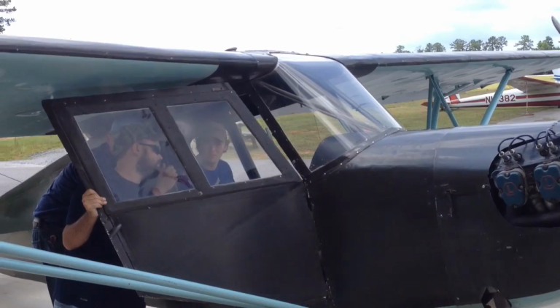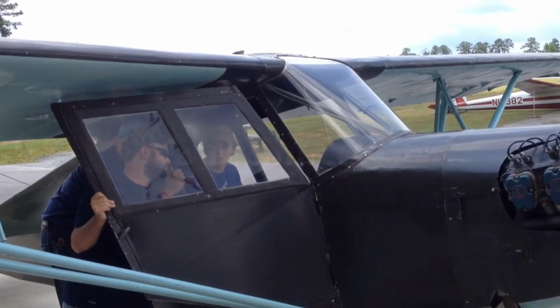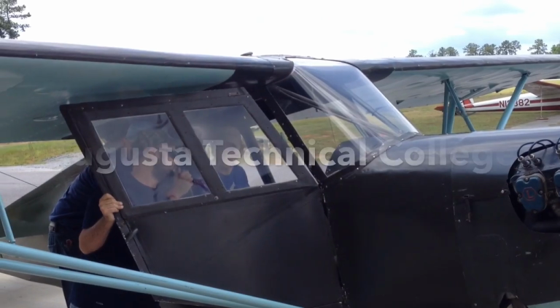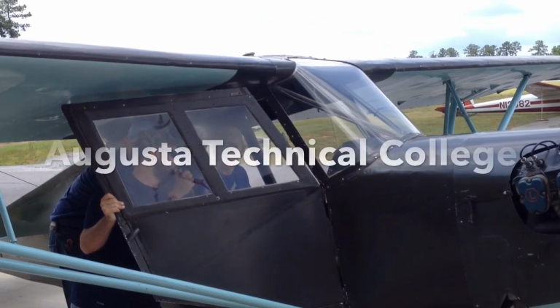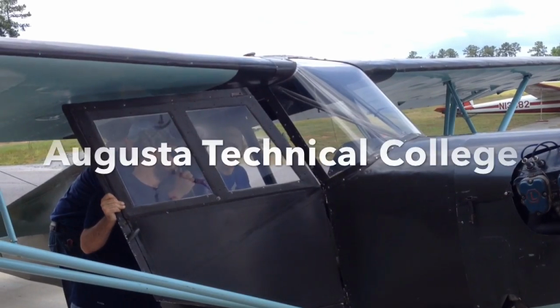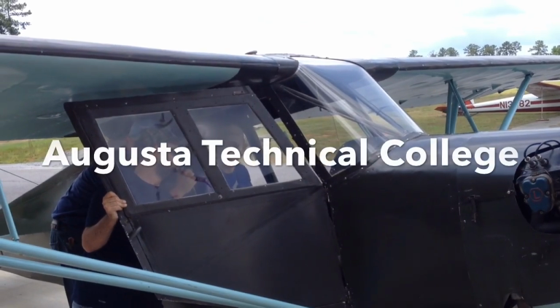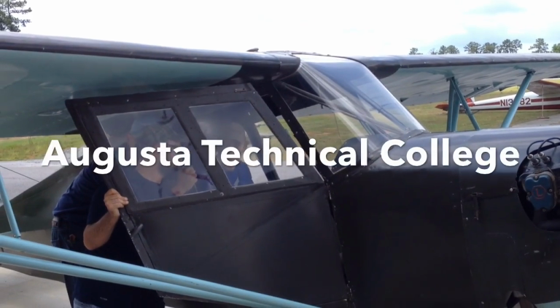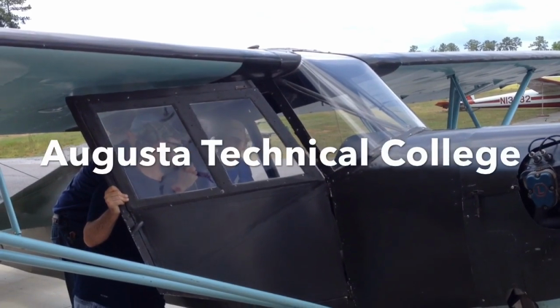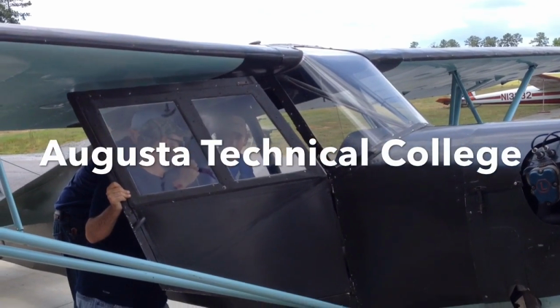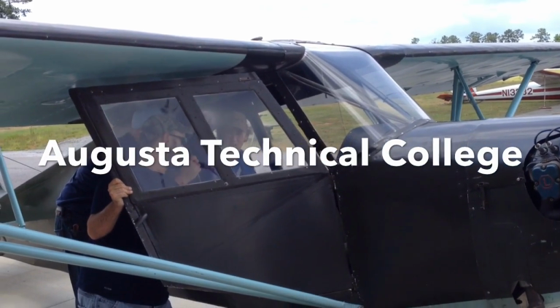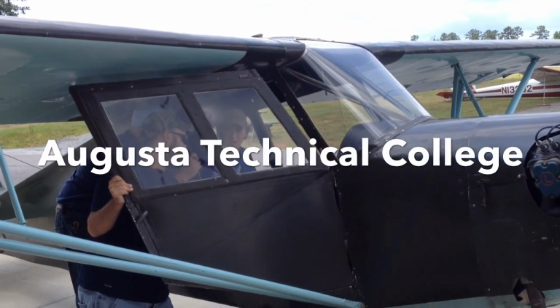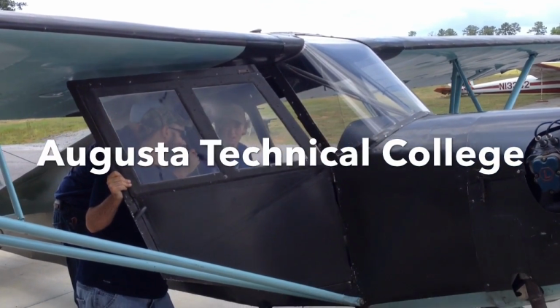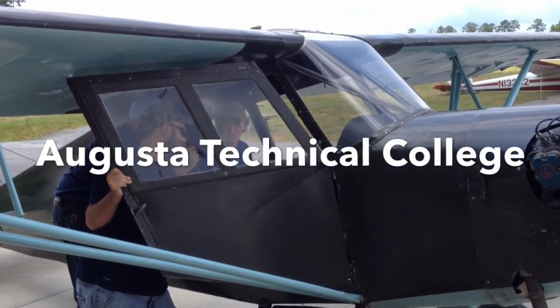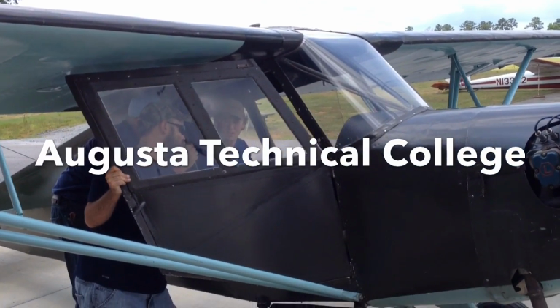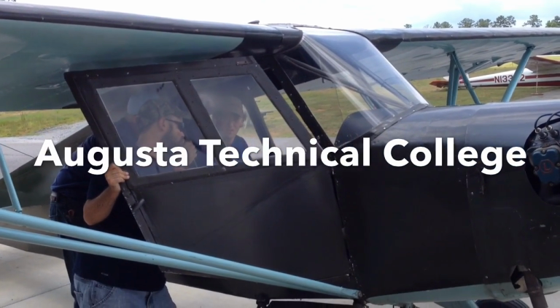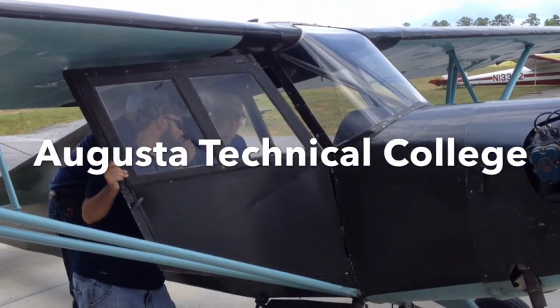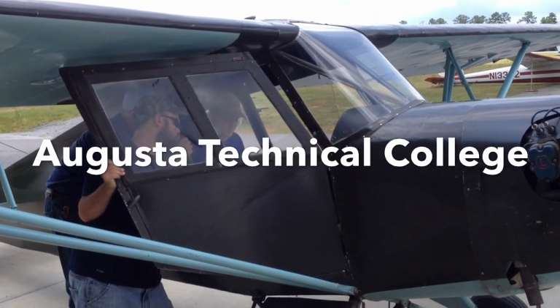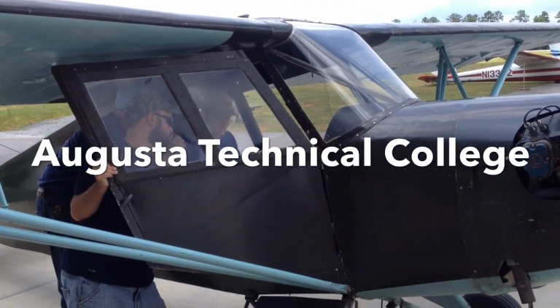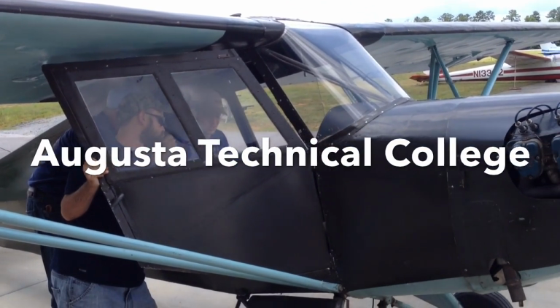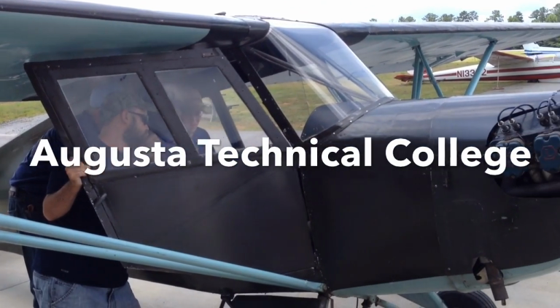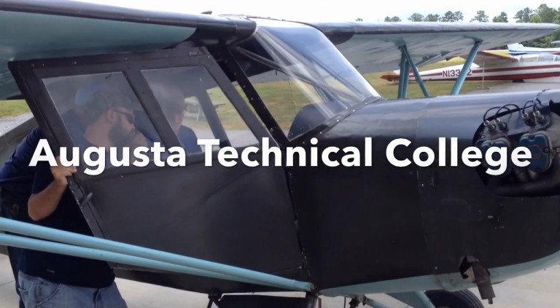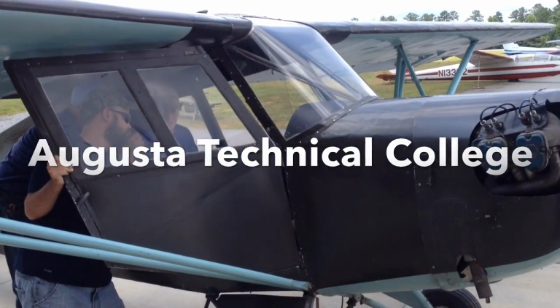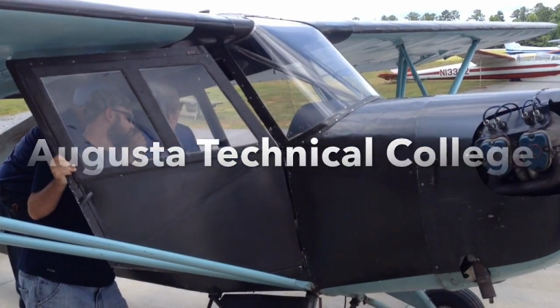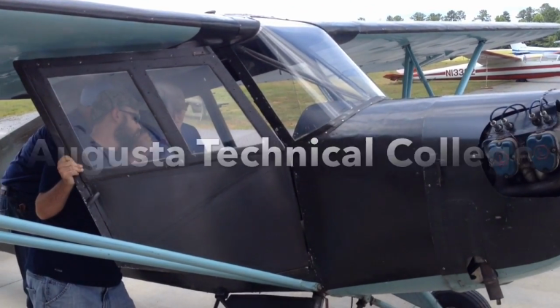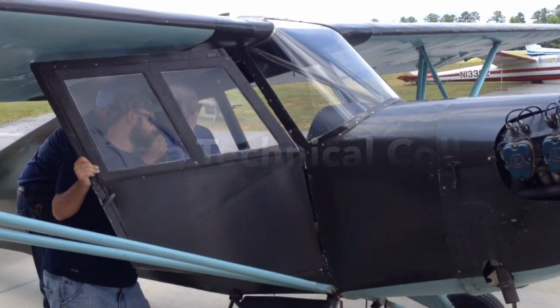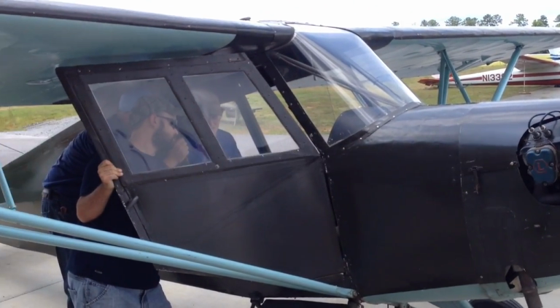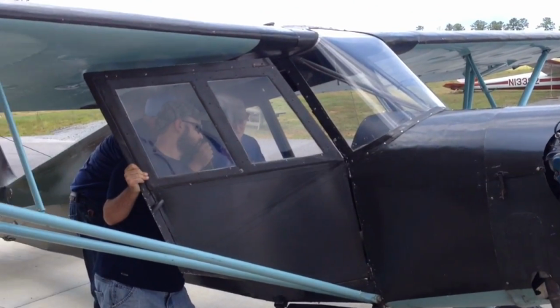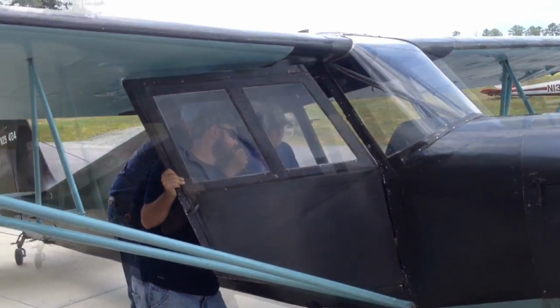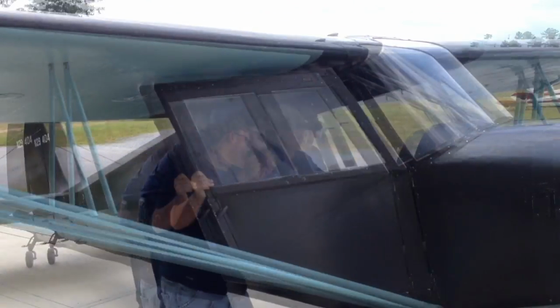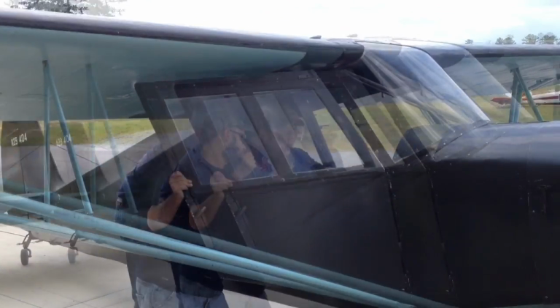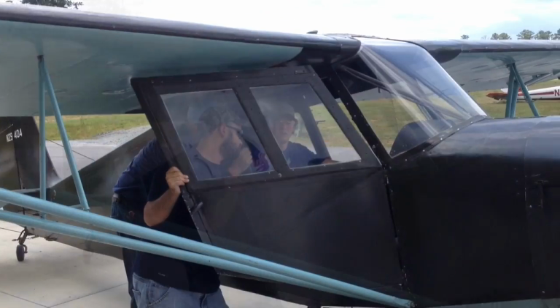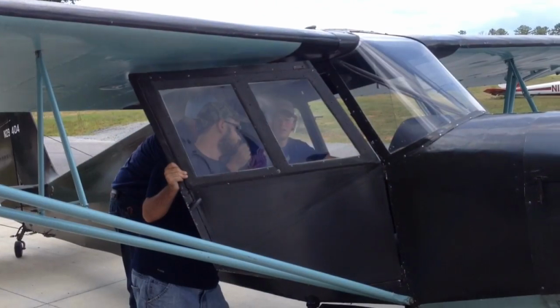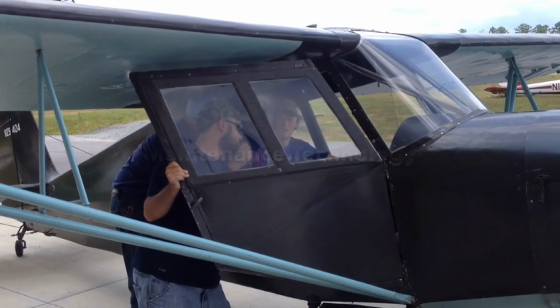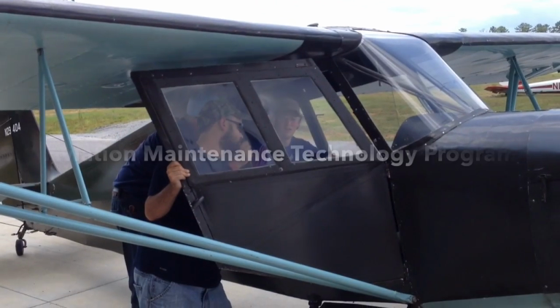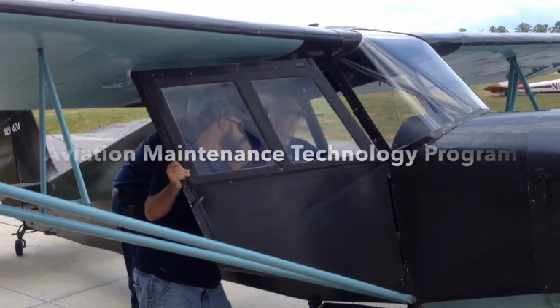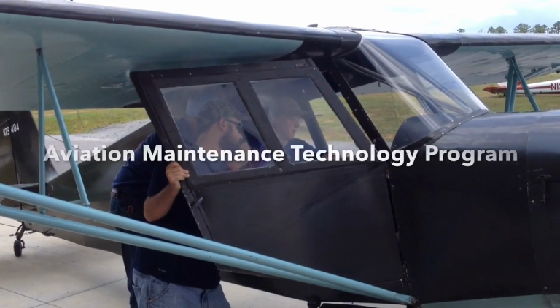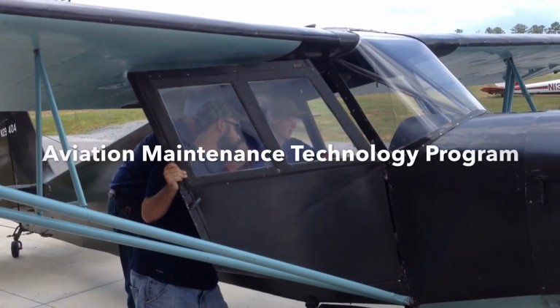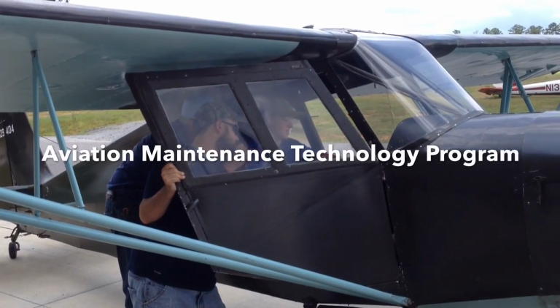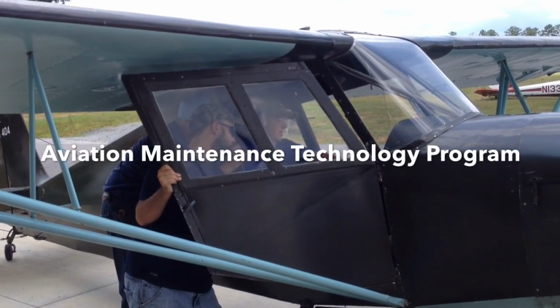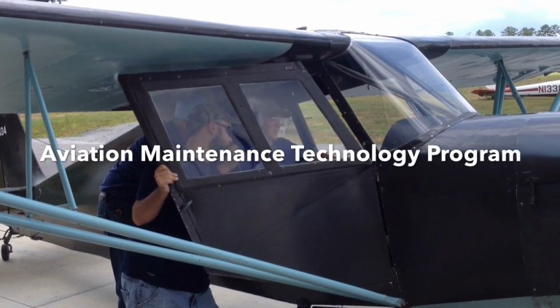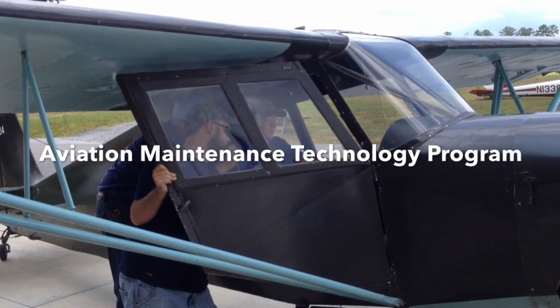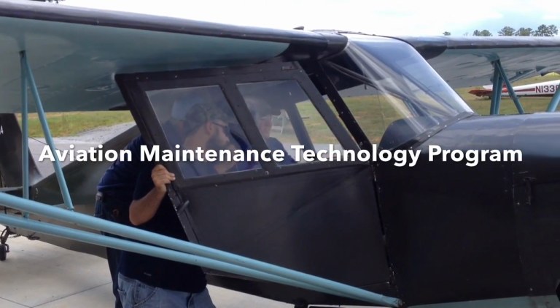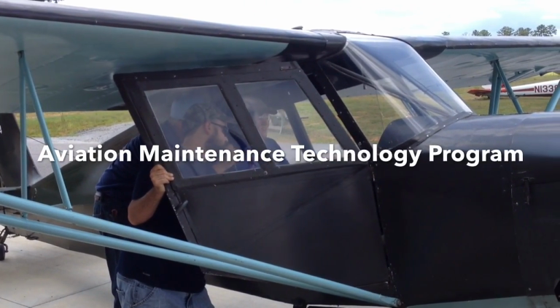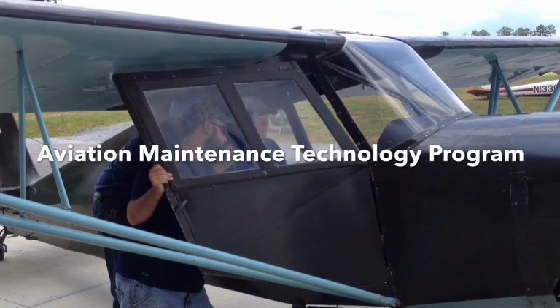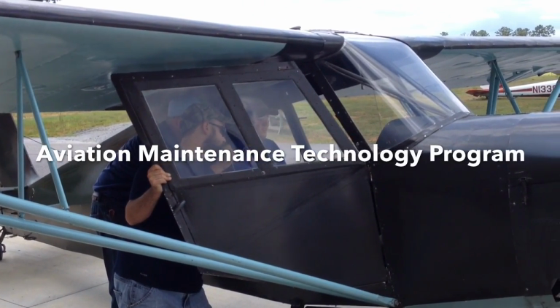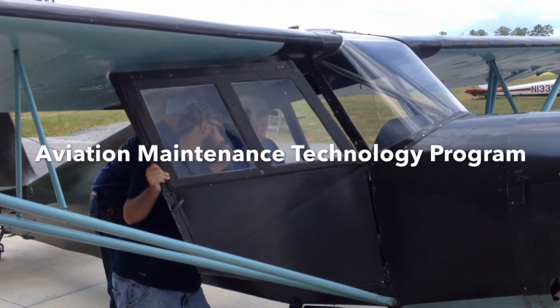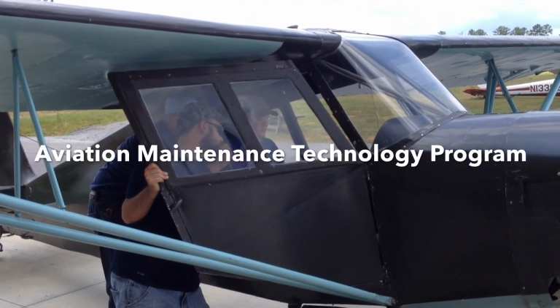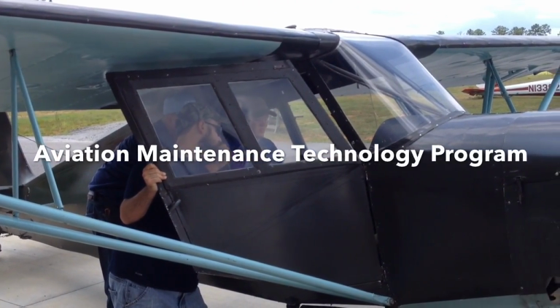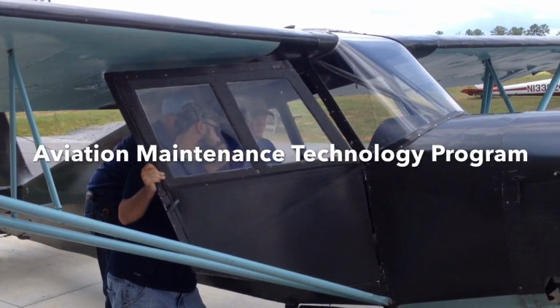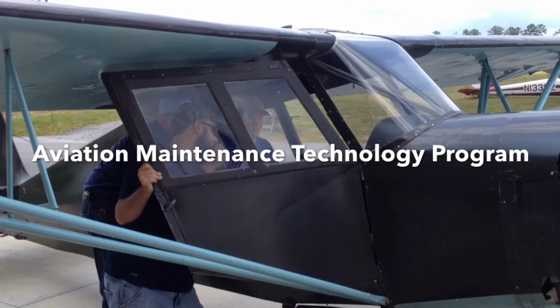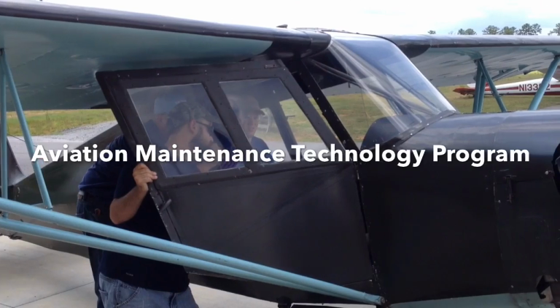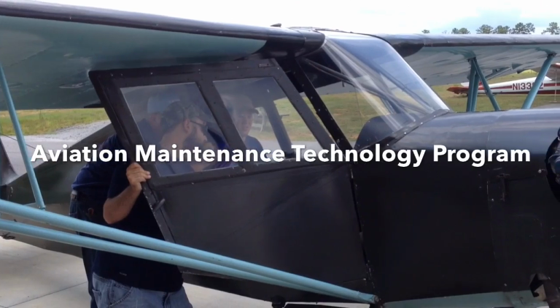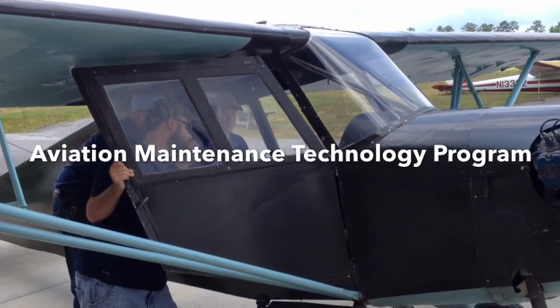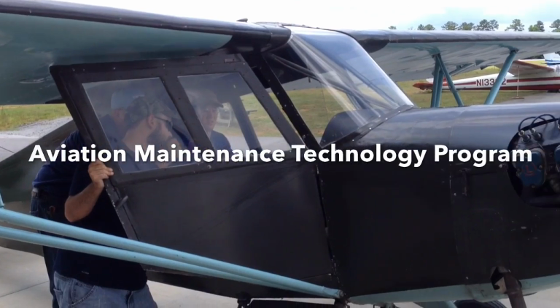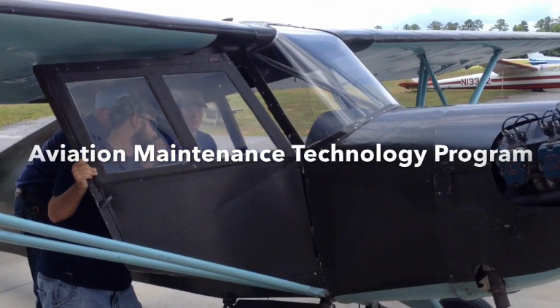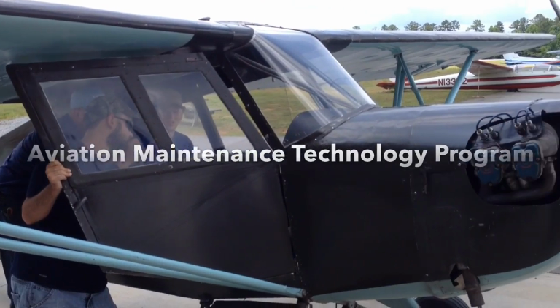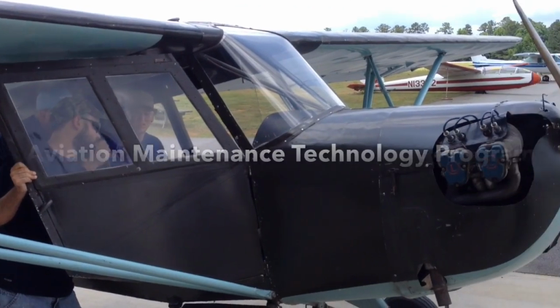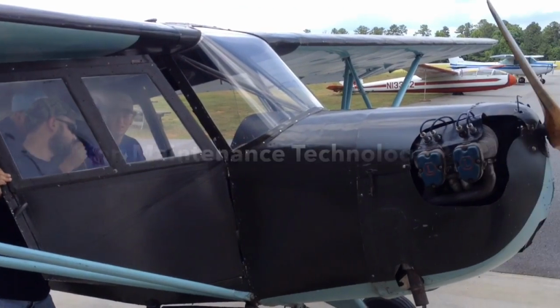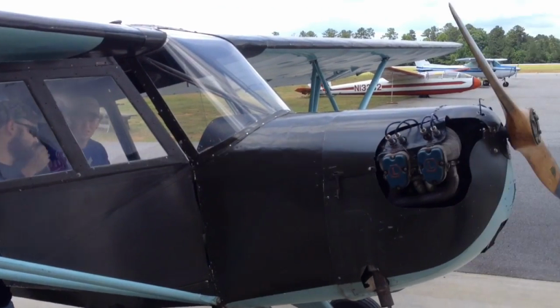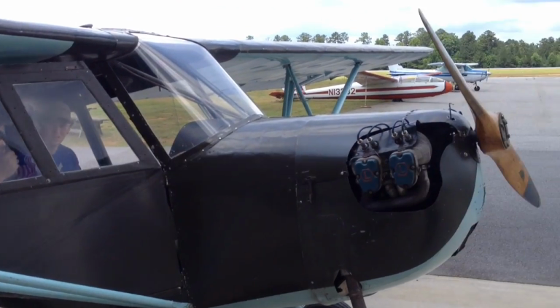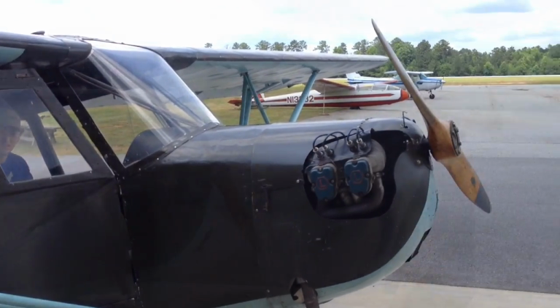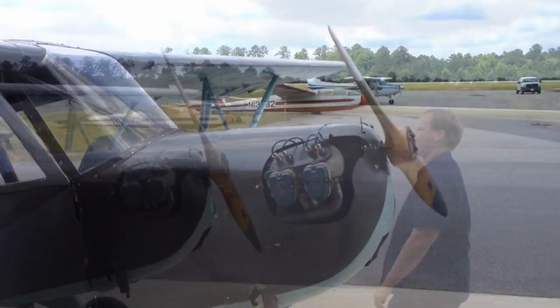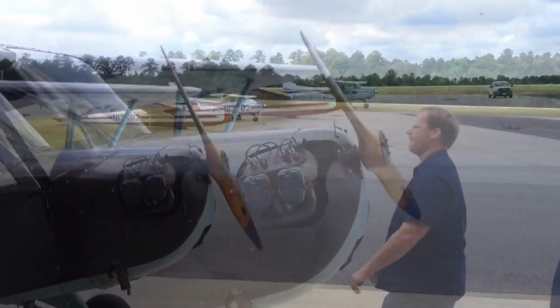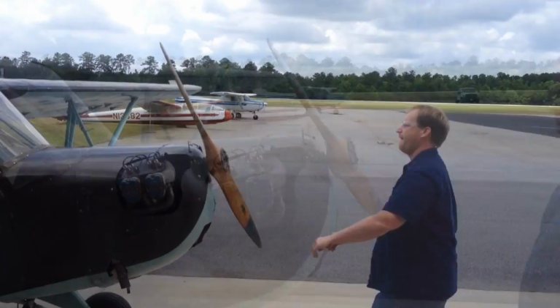You ready? Brake's on. Crack the throttle. Mag's on. He's on the brakes and you're chopped.